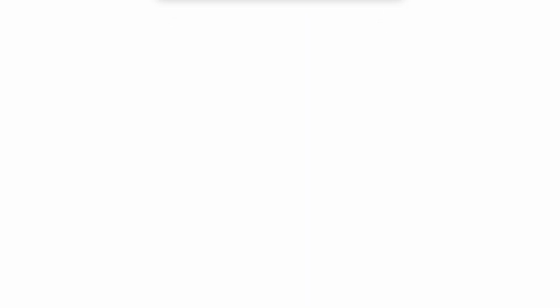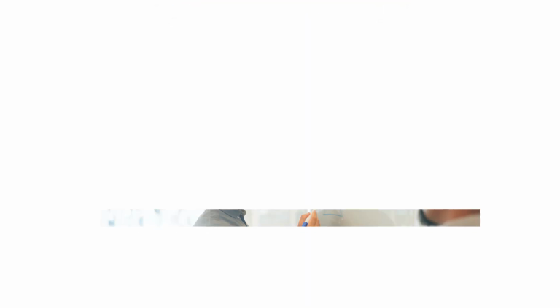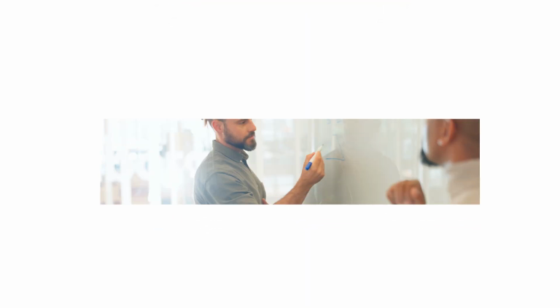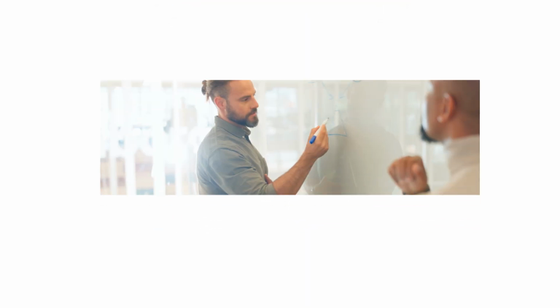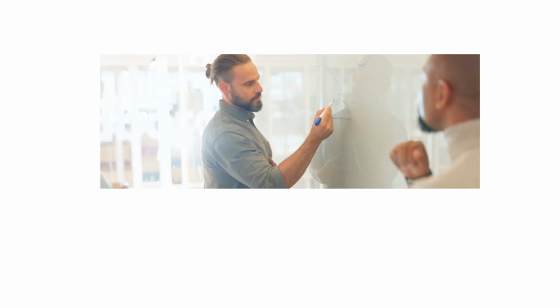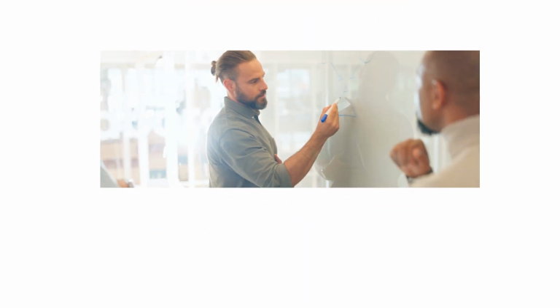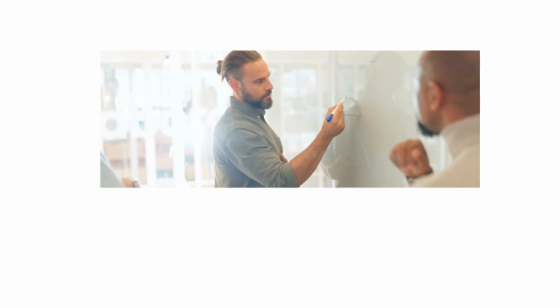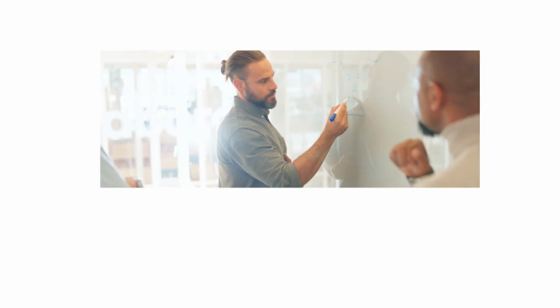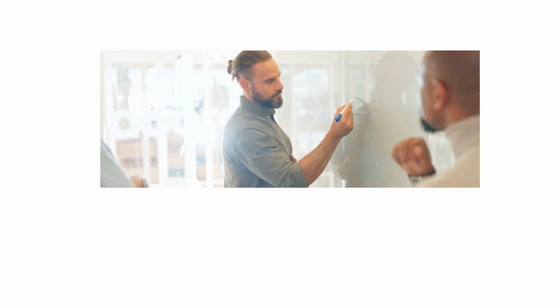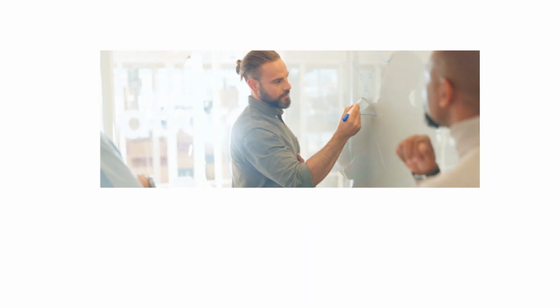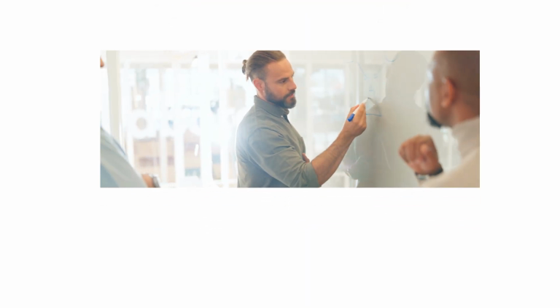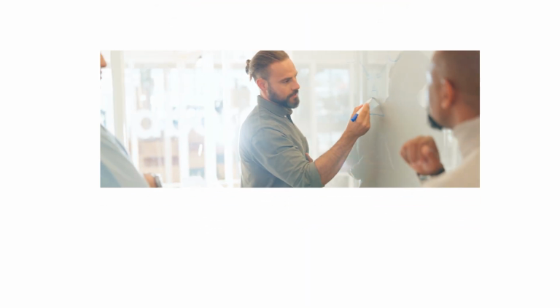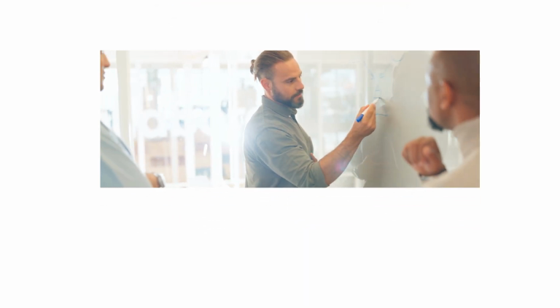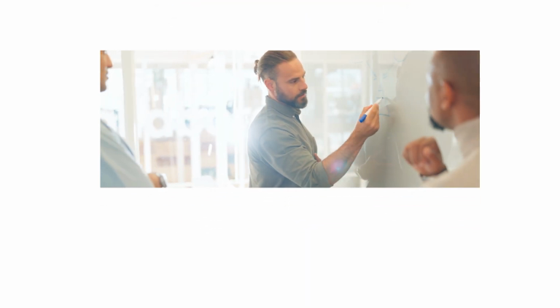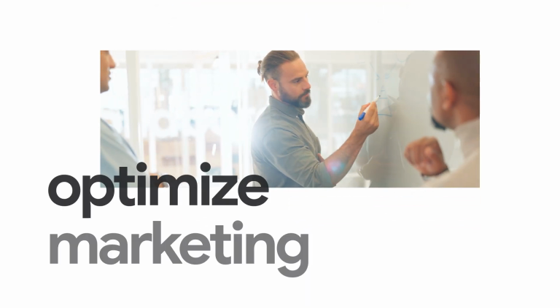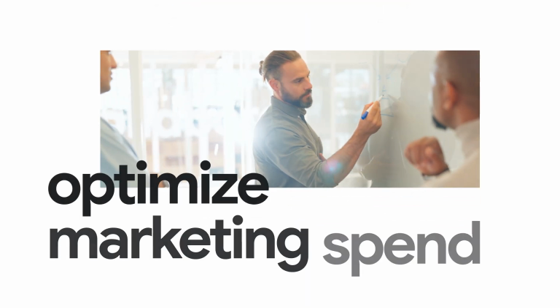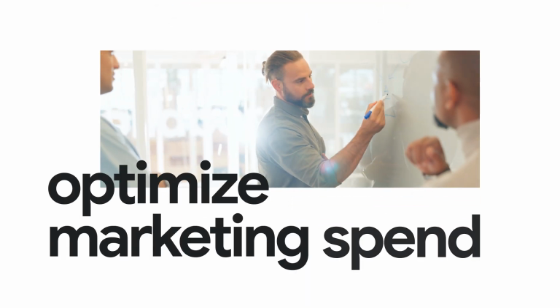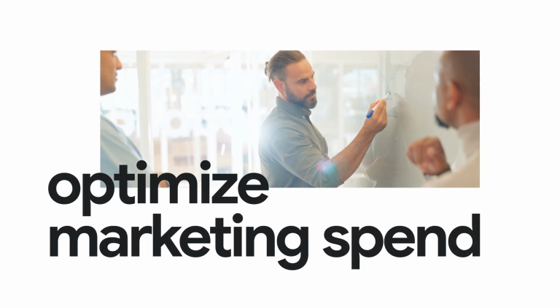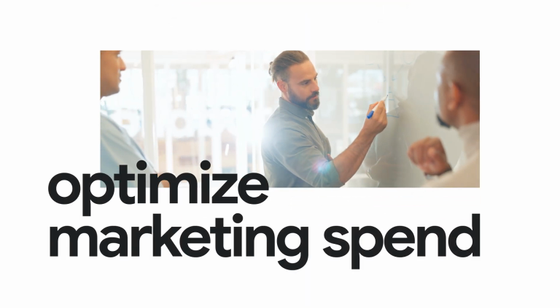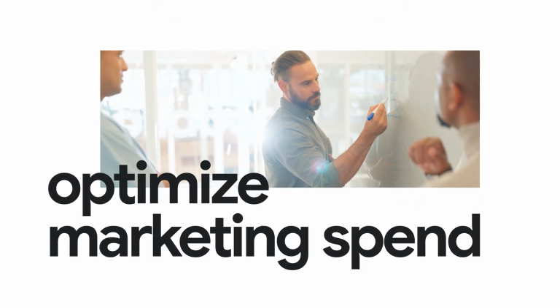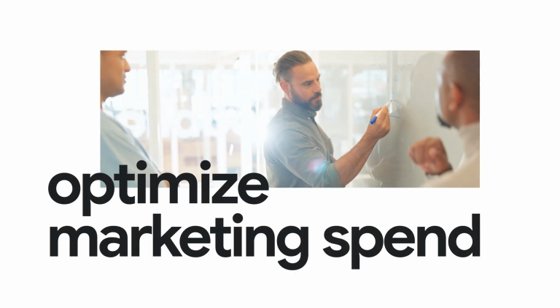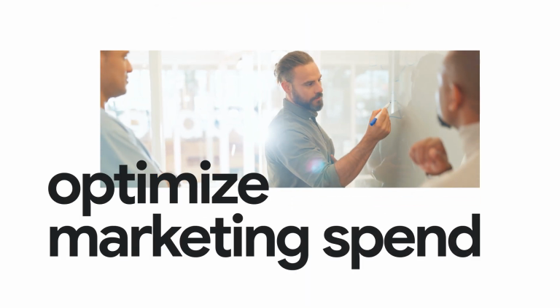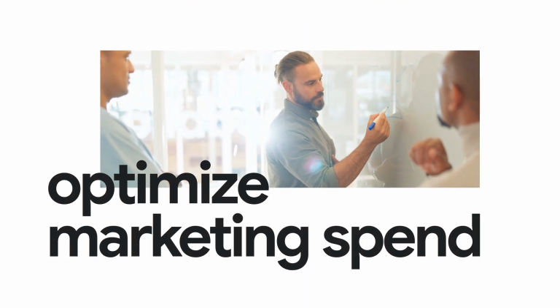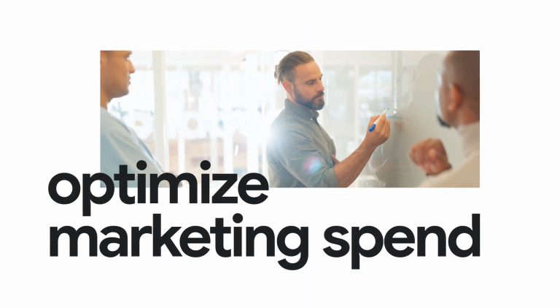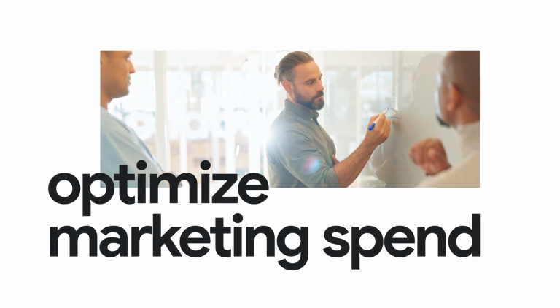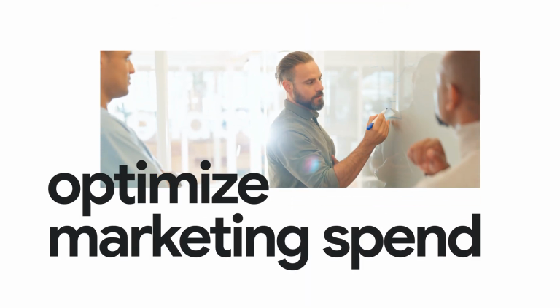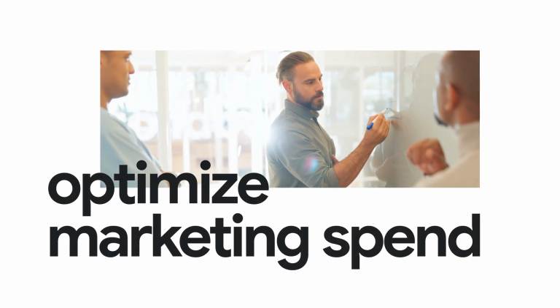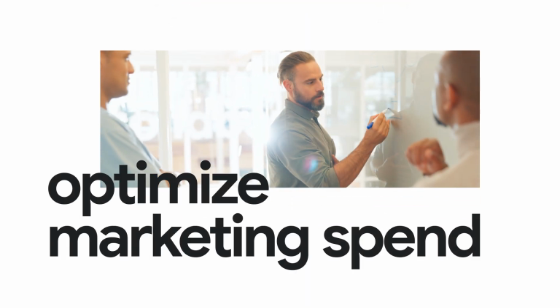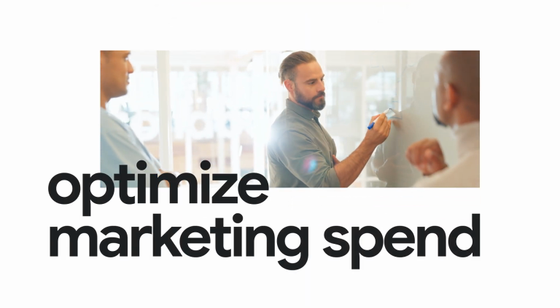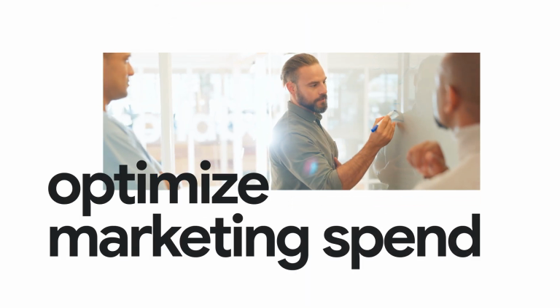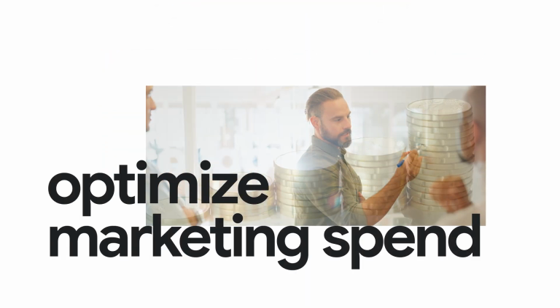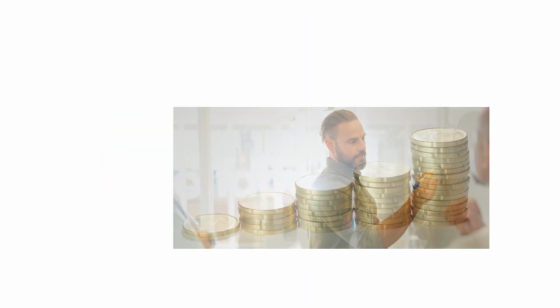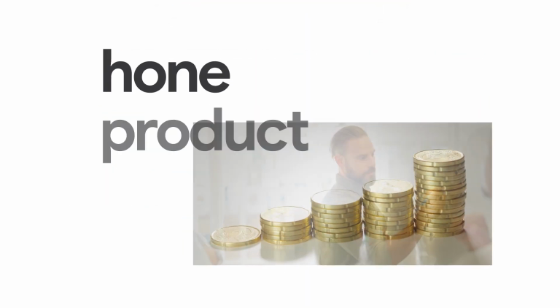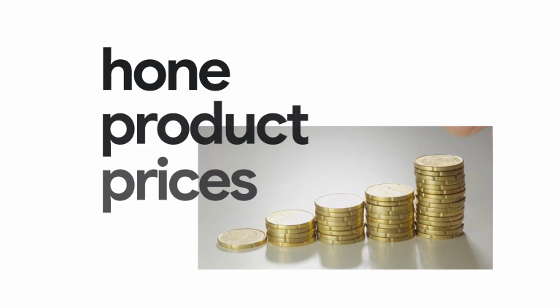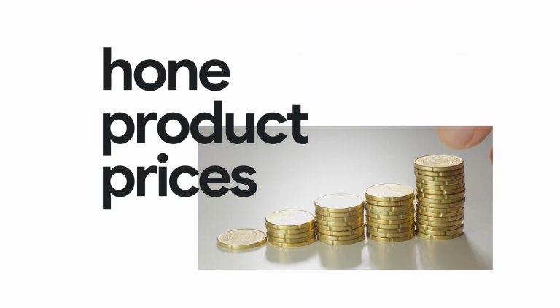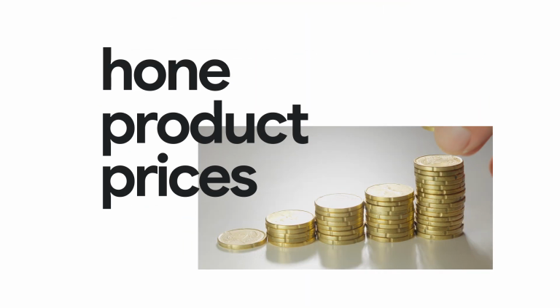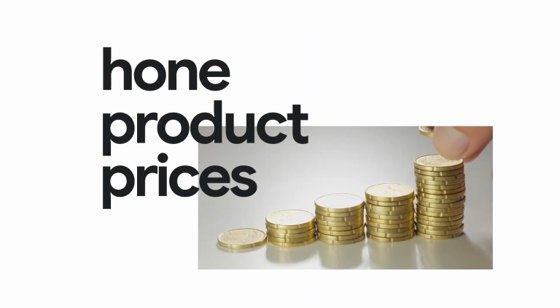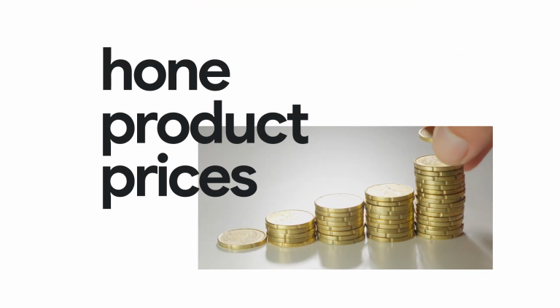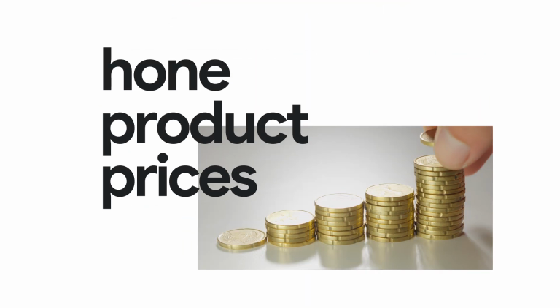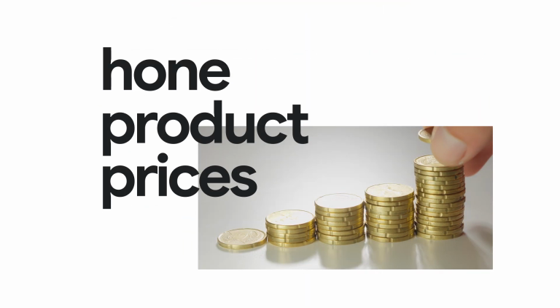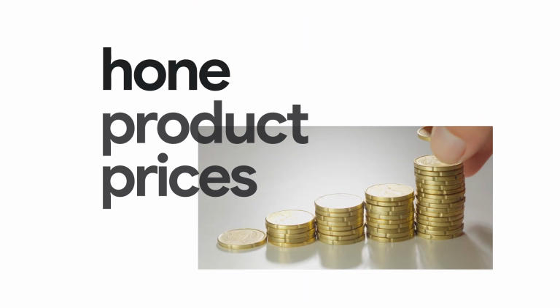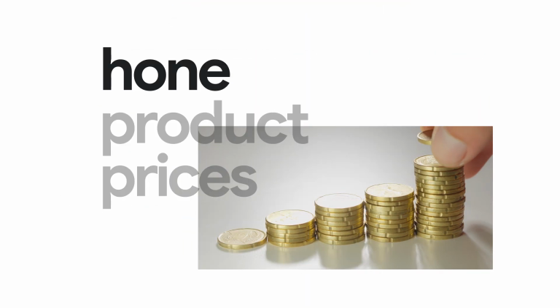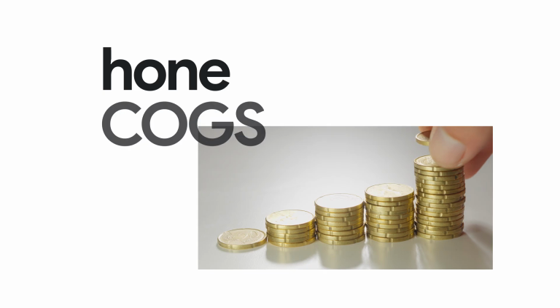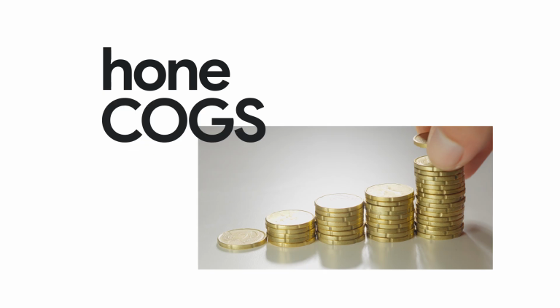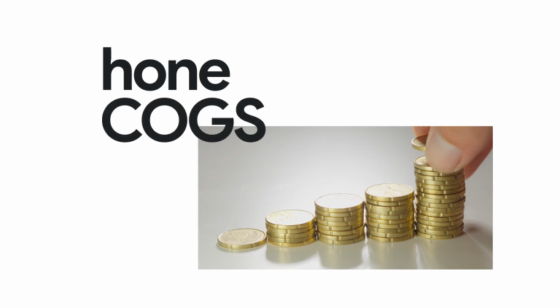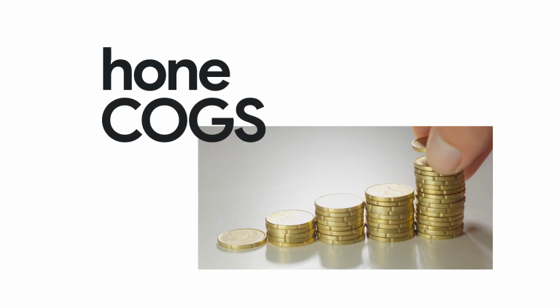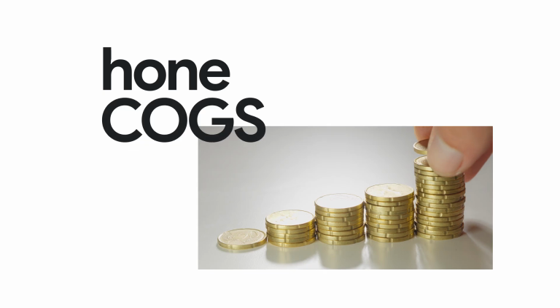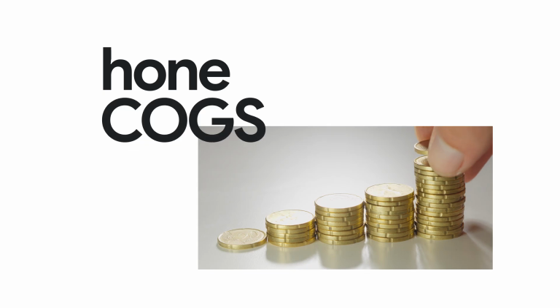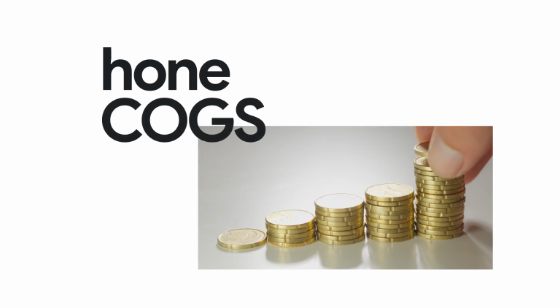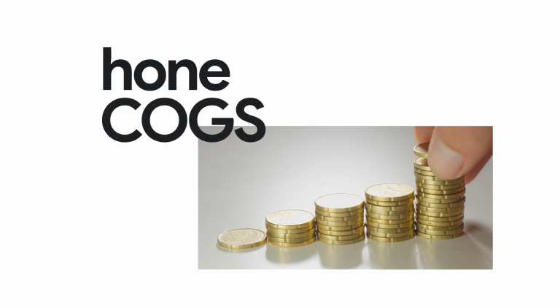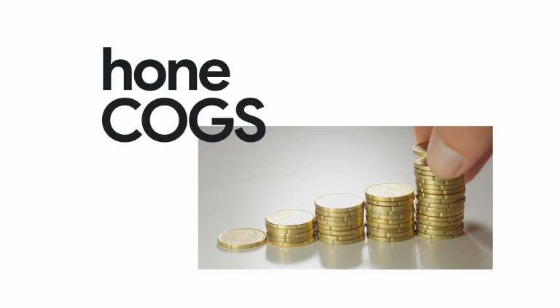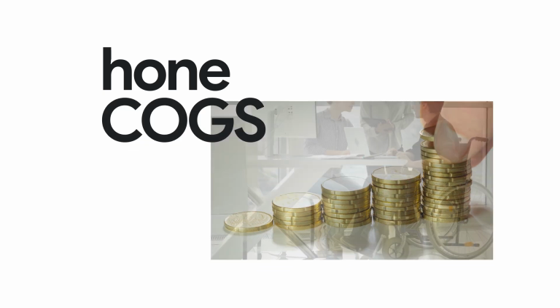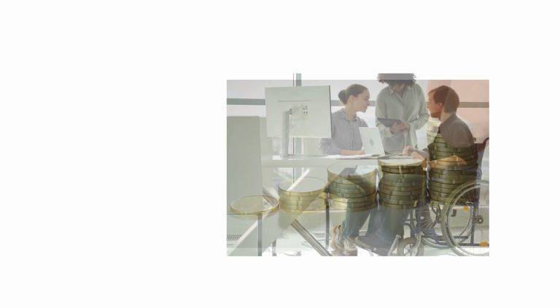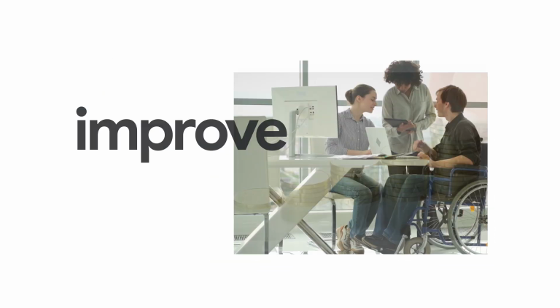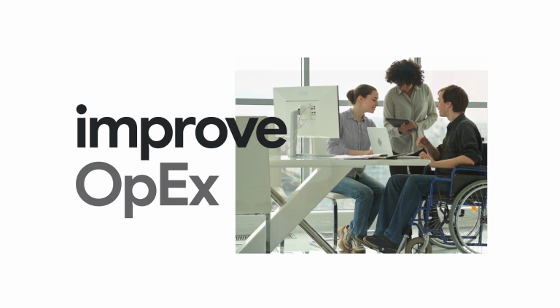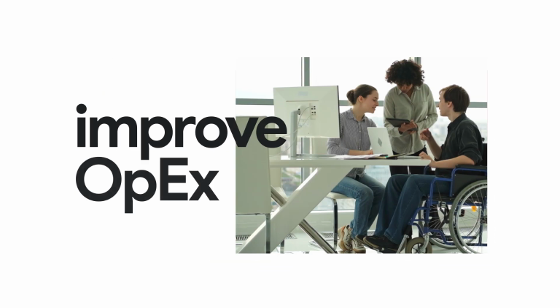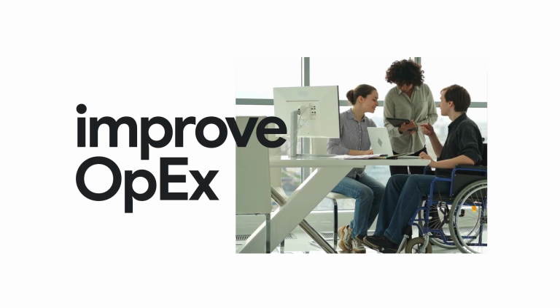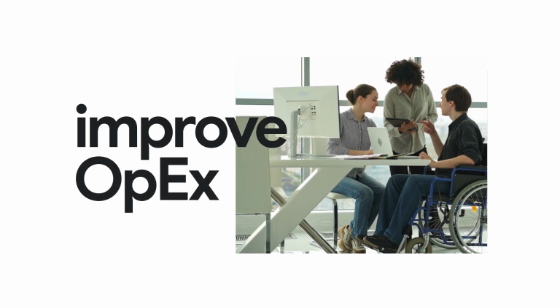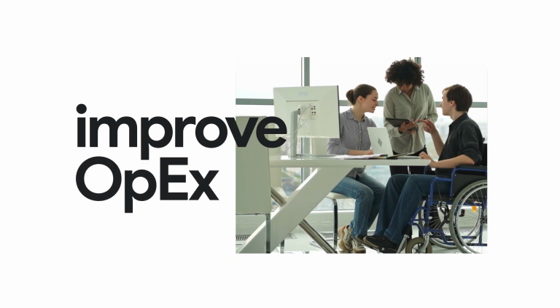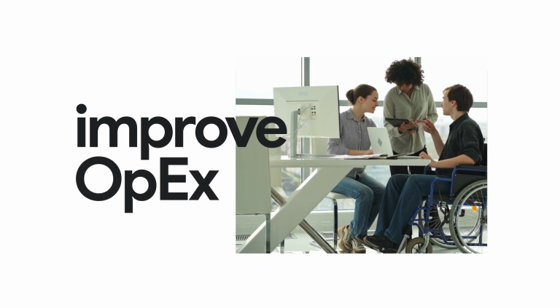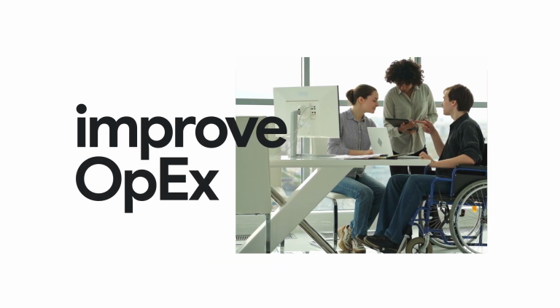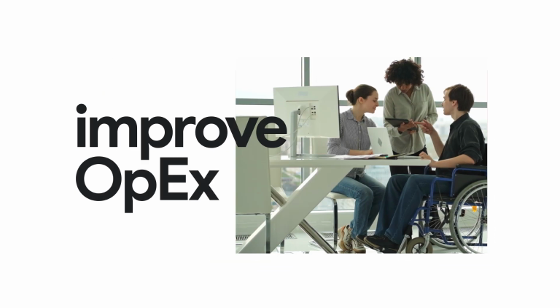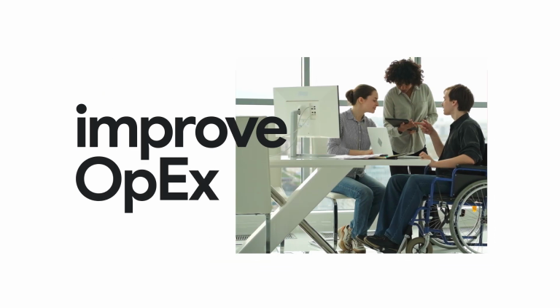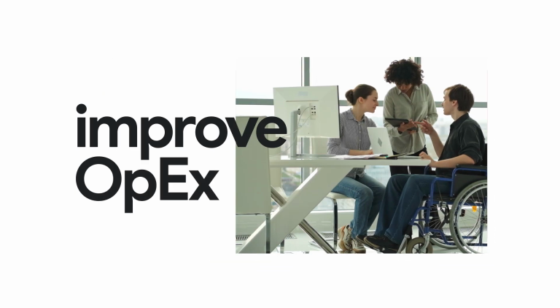Explore strategies to optimize marketing spend, honing product prices in COGS, and improving OPEX.